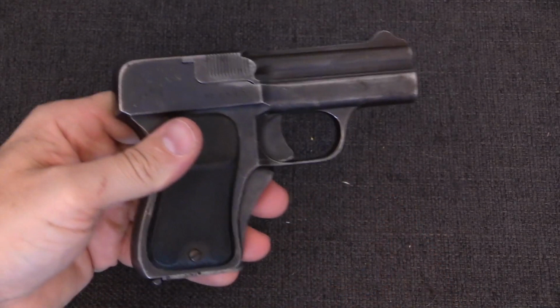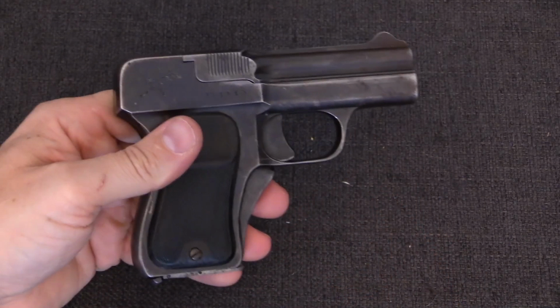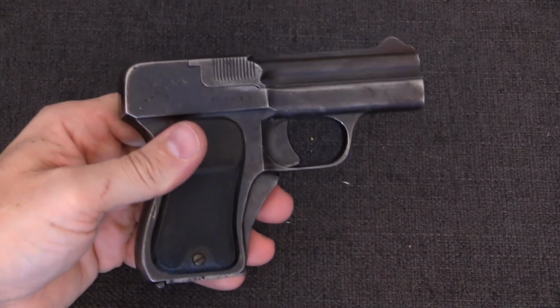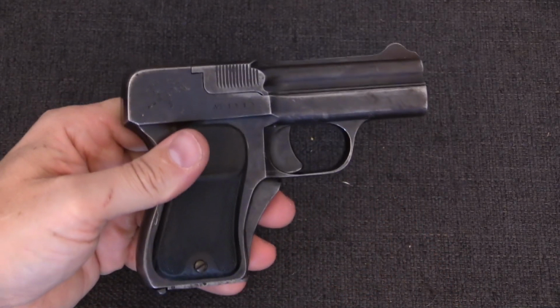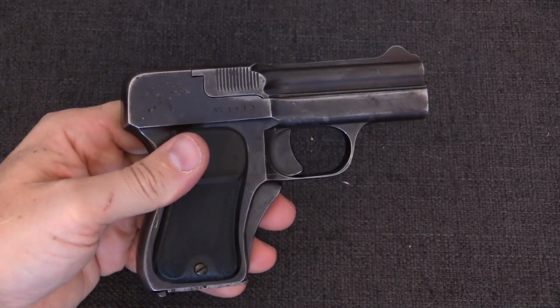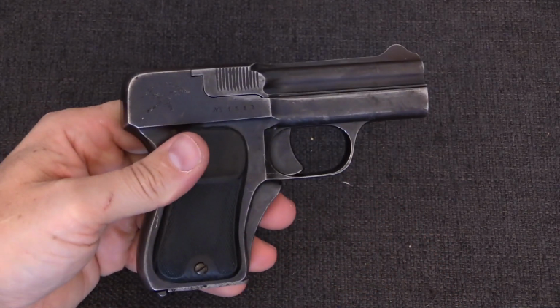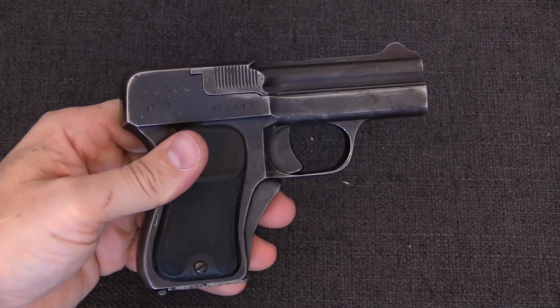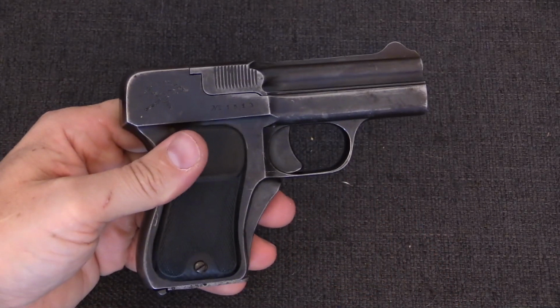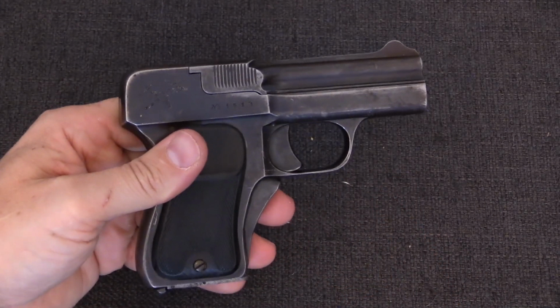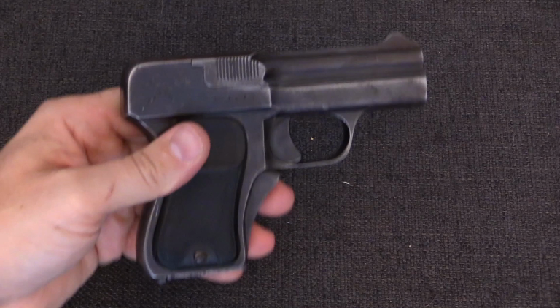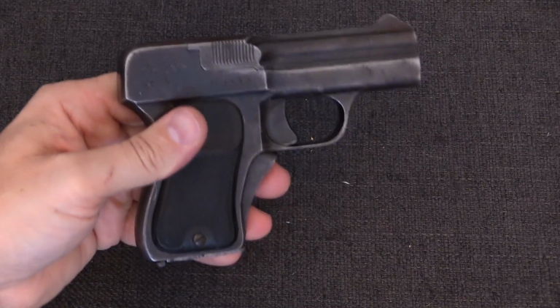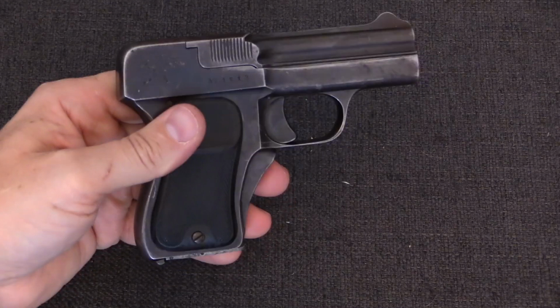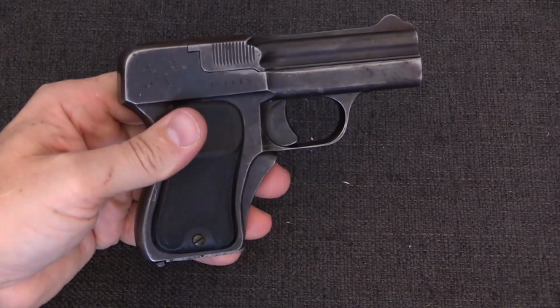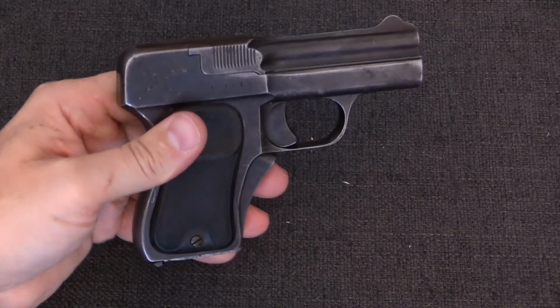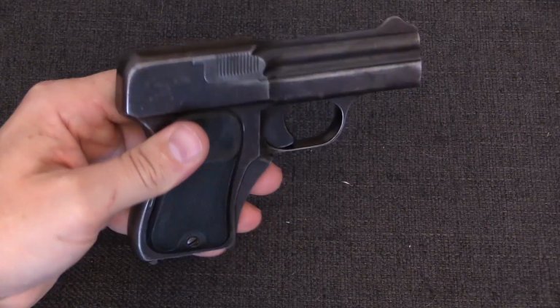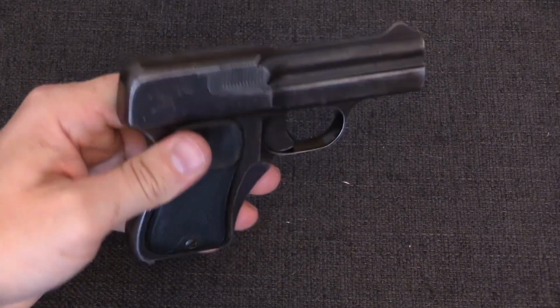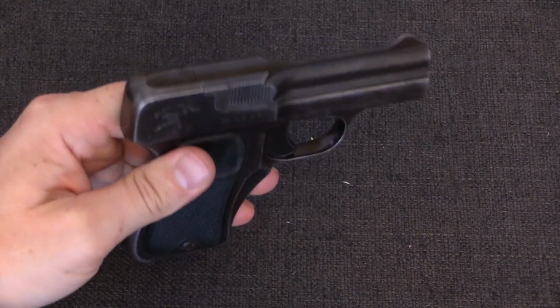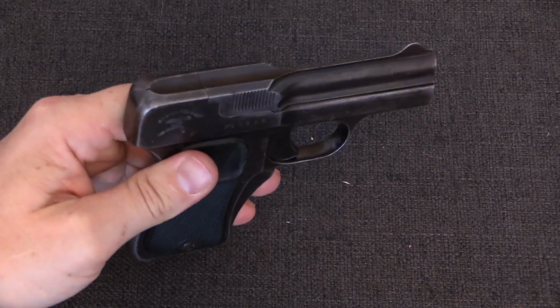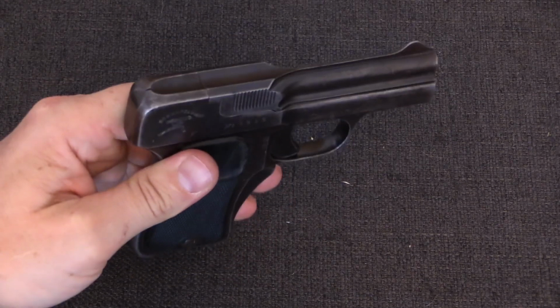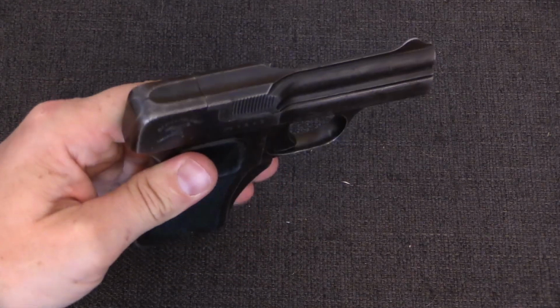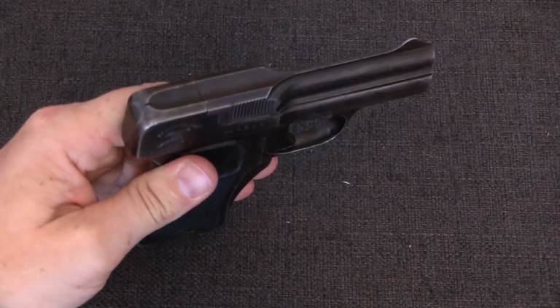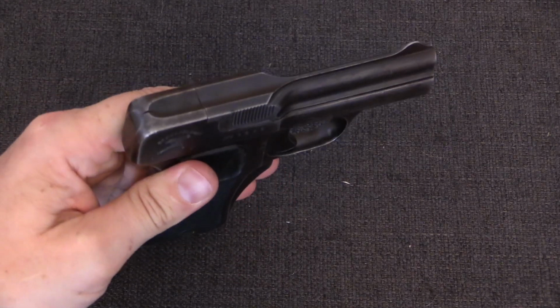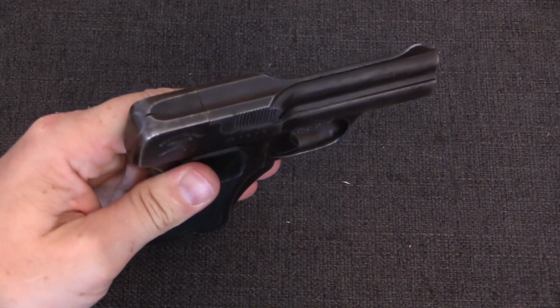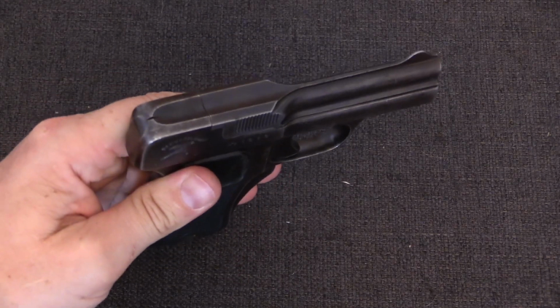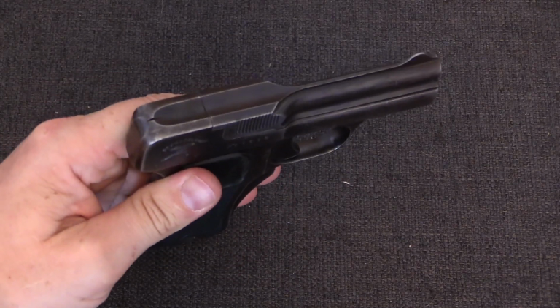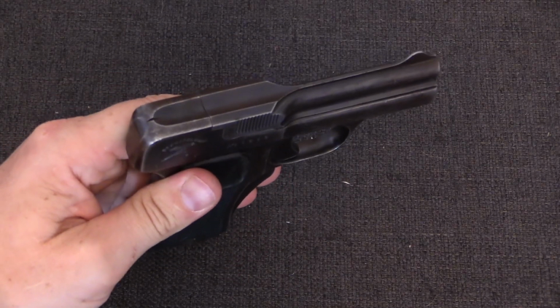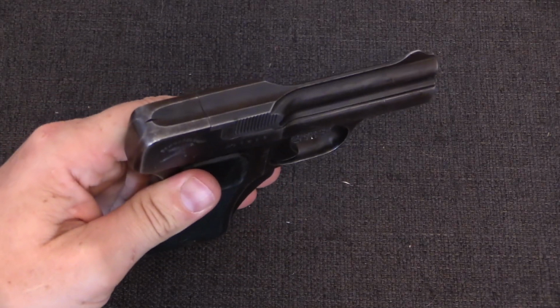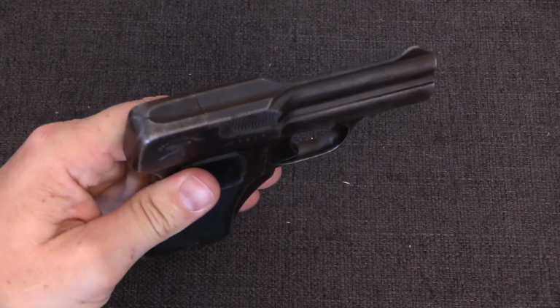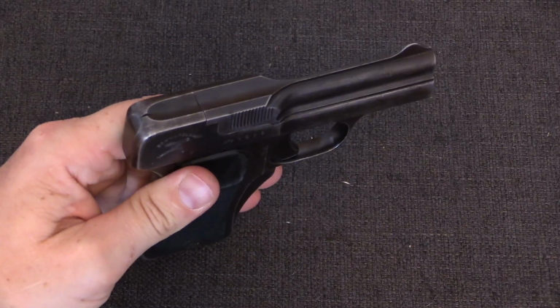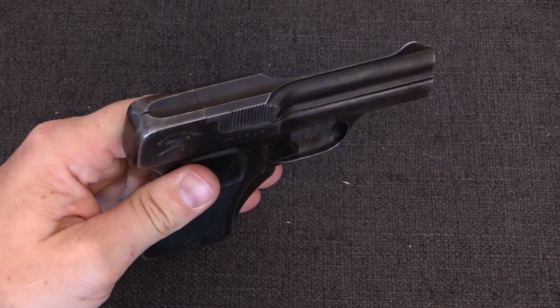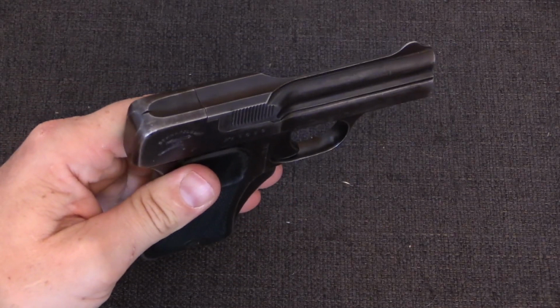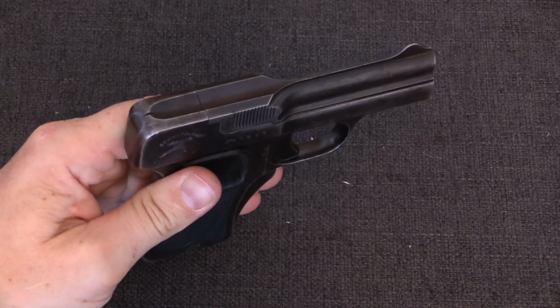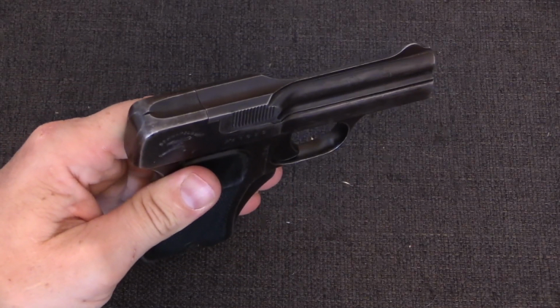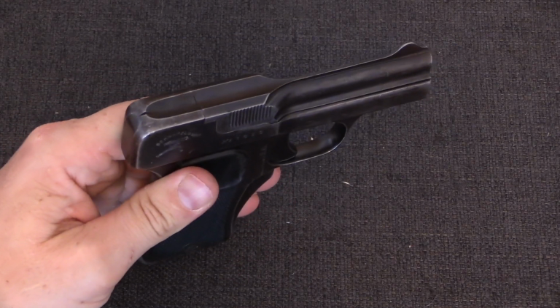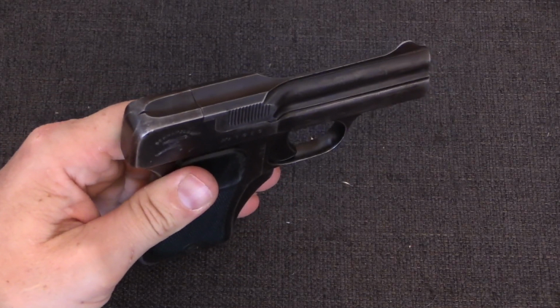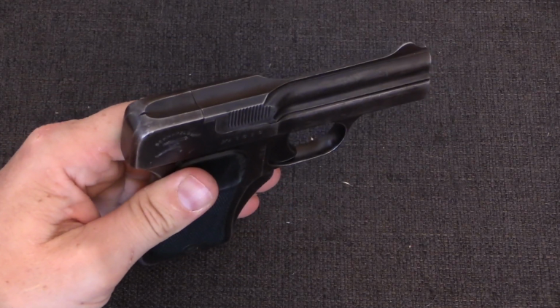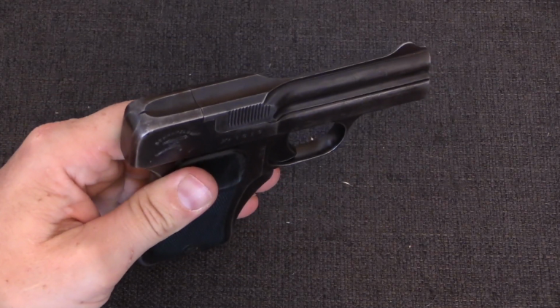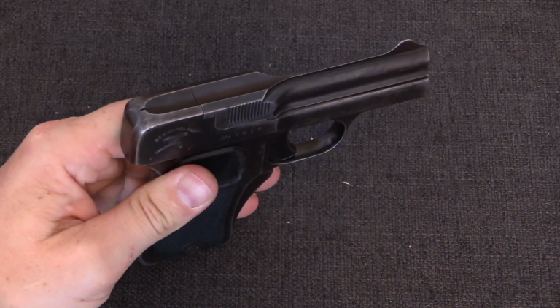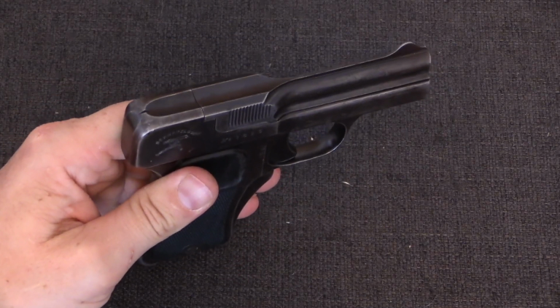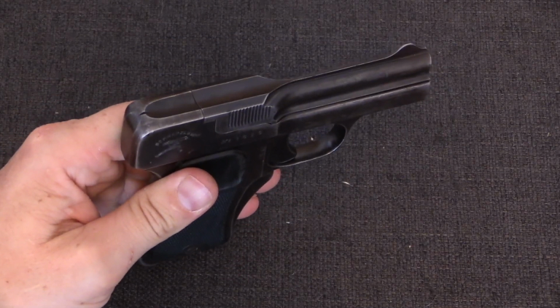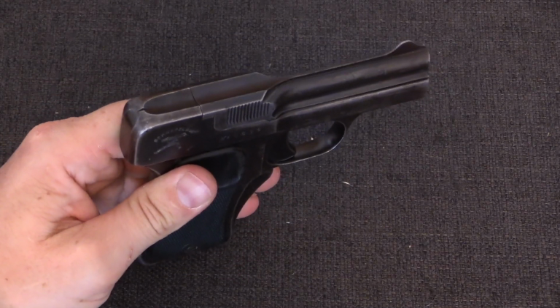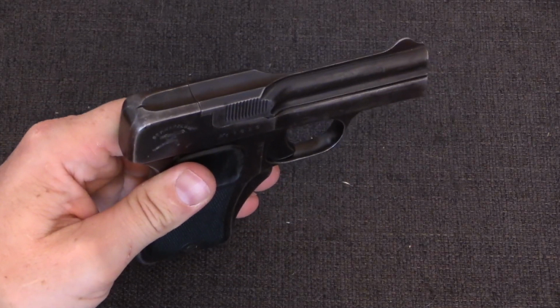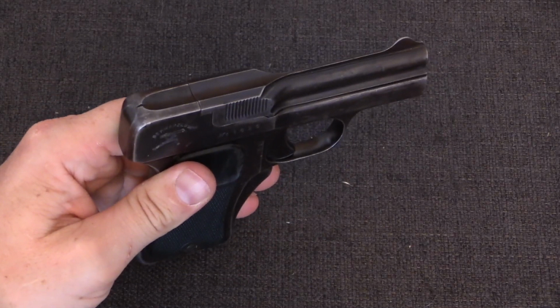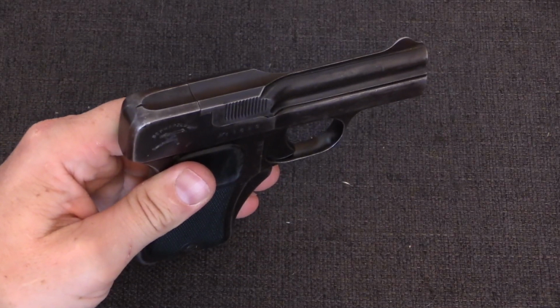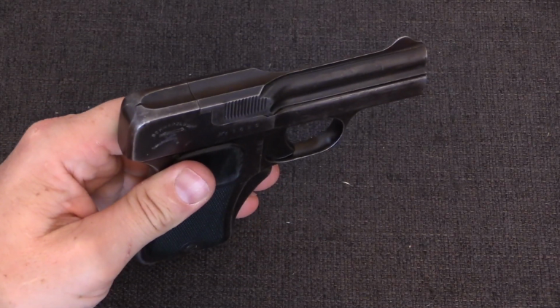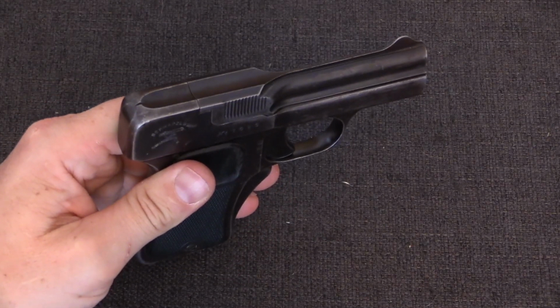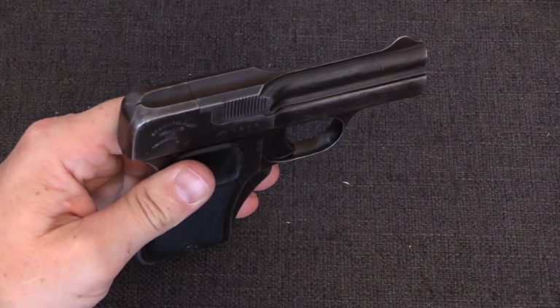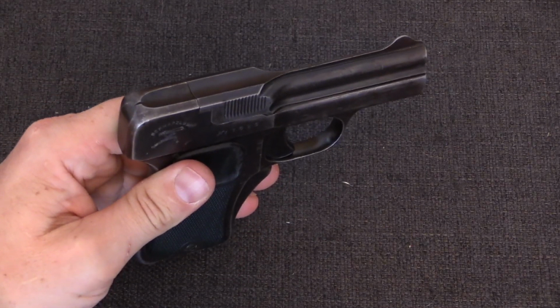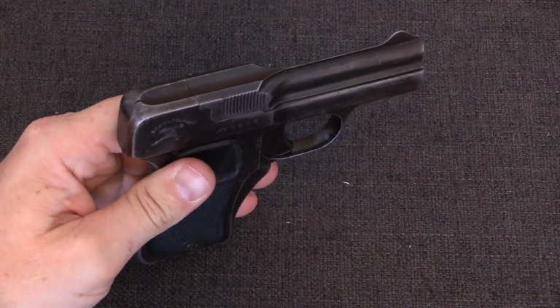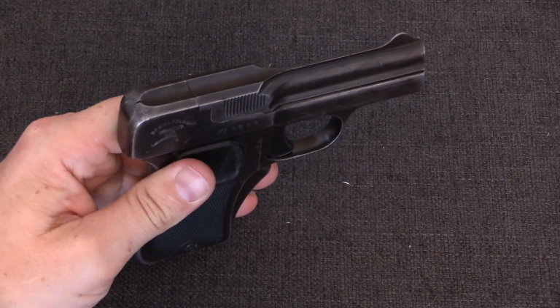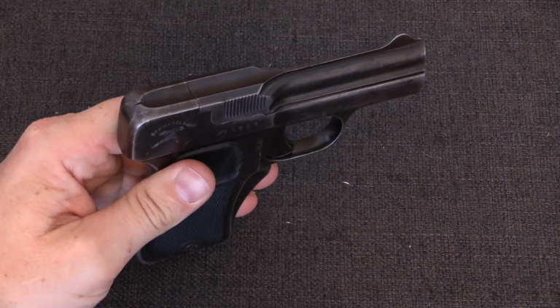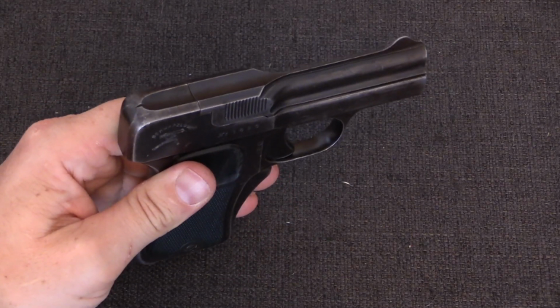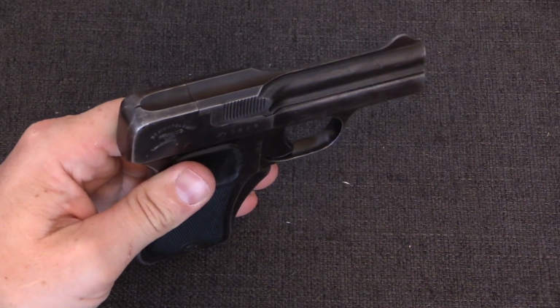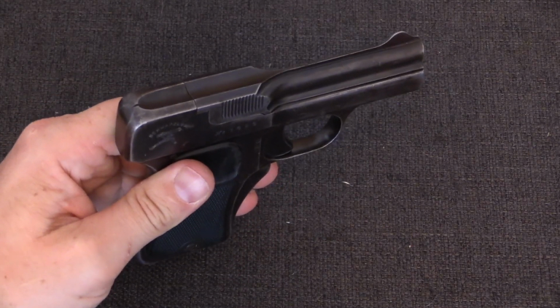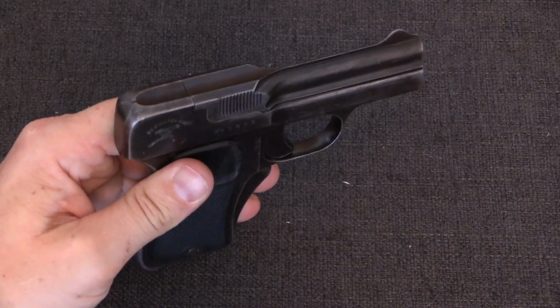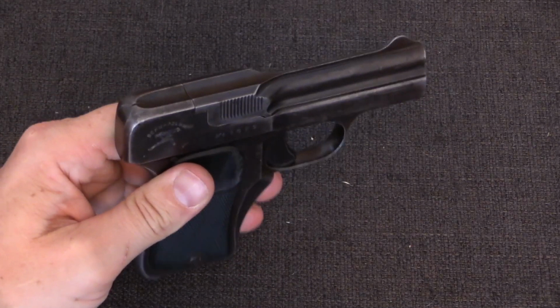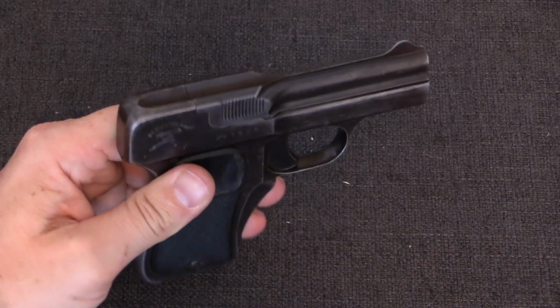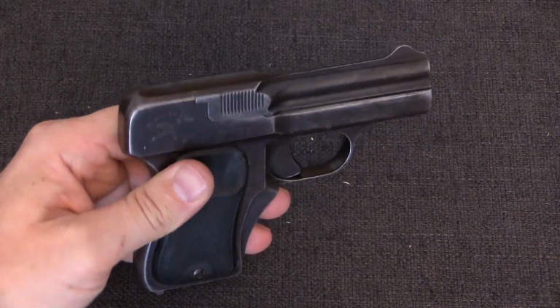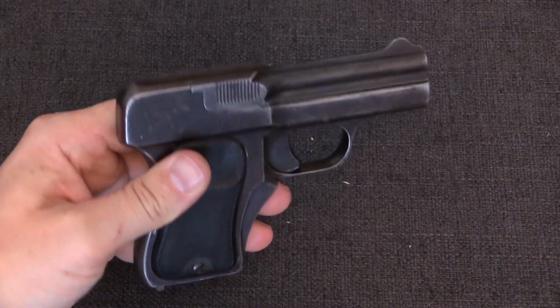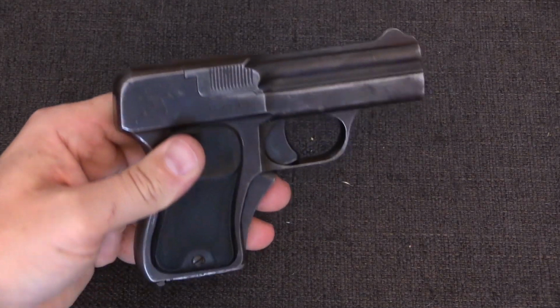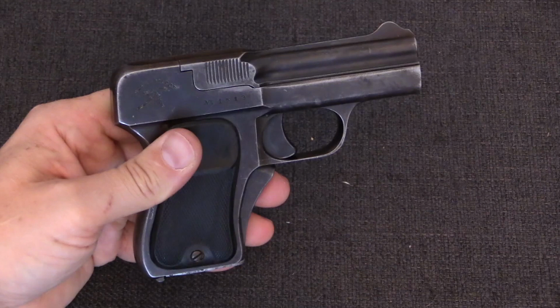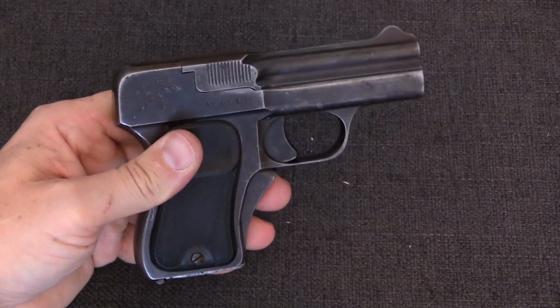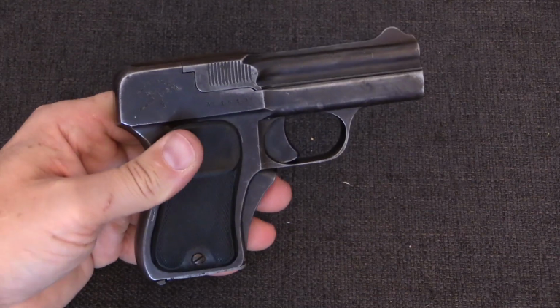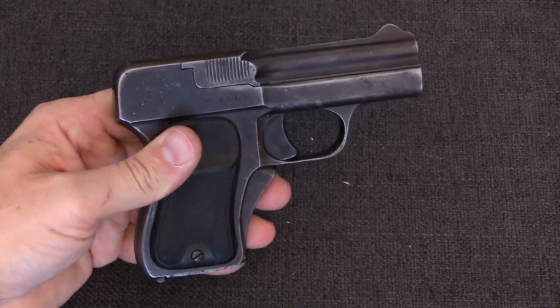Hopefully this has answered some of your questions about blow-forward systems in firearms. I'm Ian McCollum for Forgotten Weapons, thanks for watching.